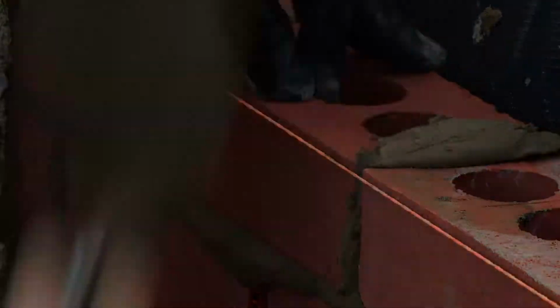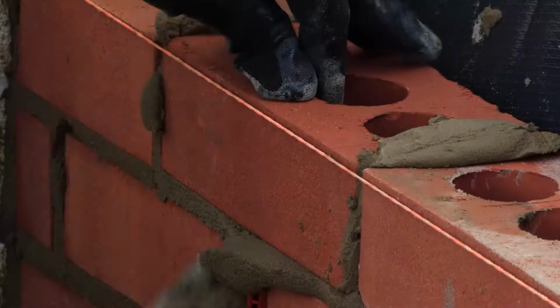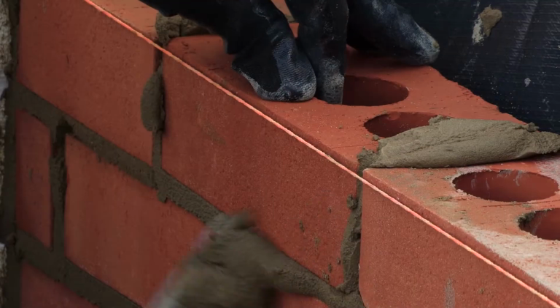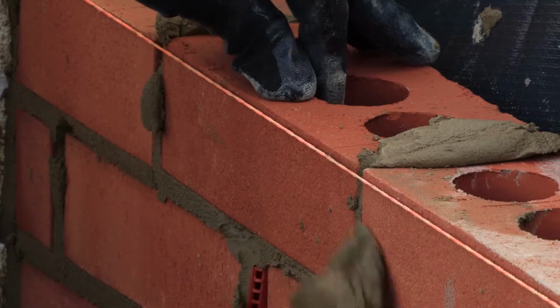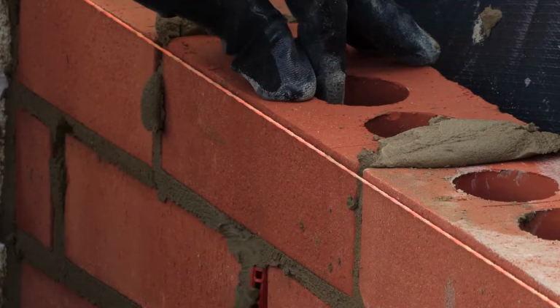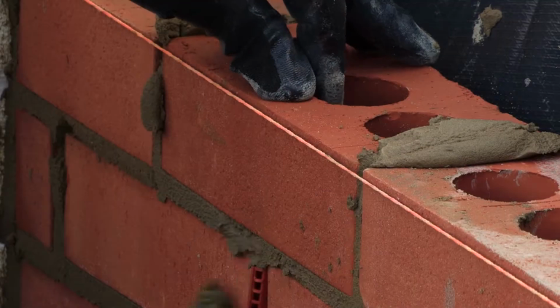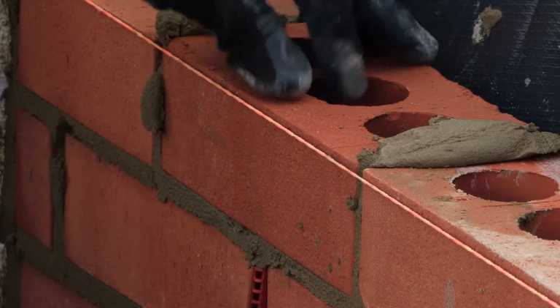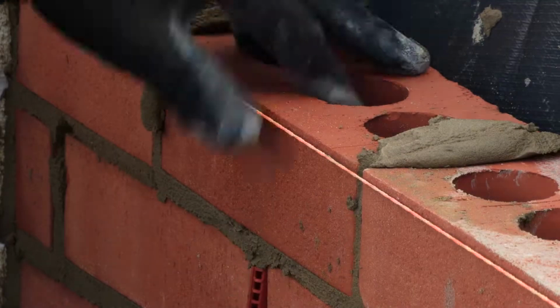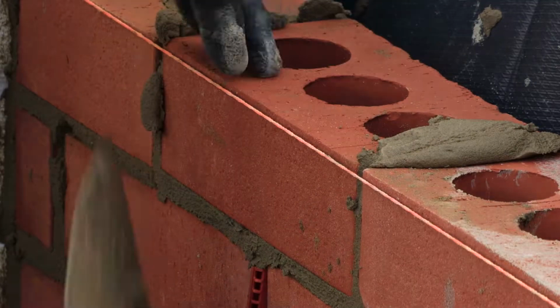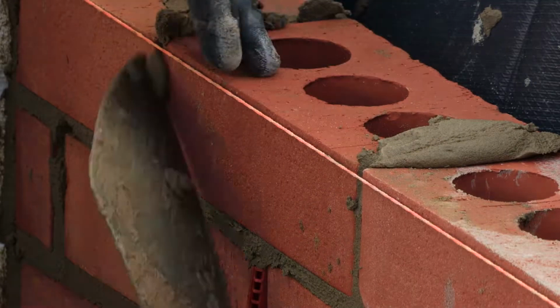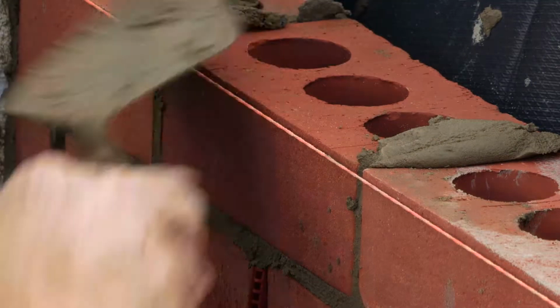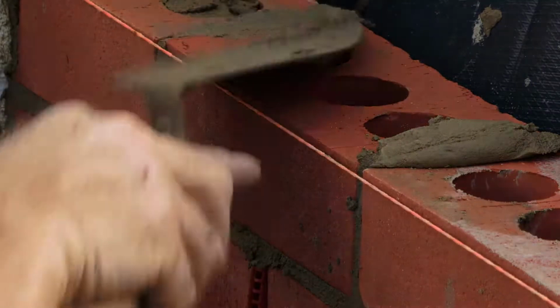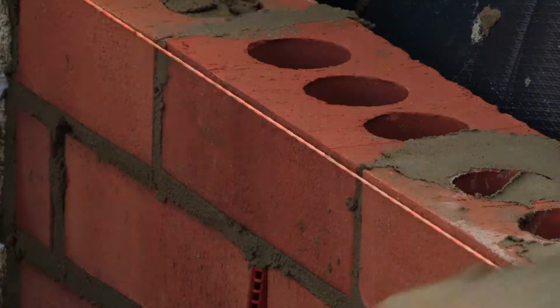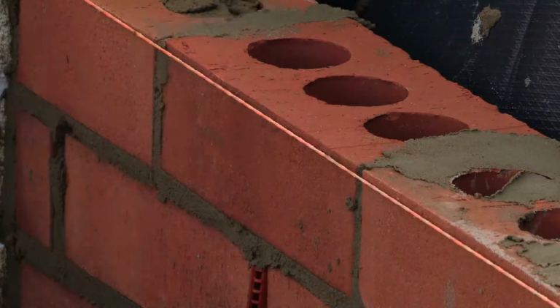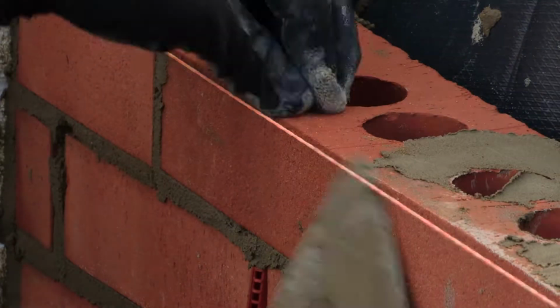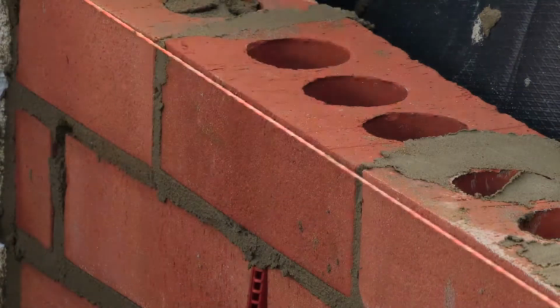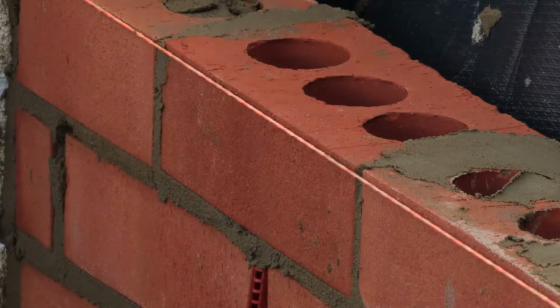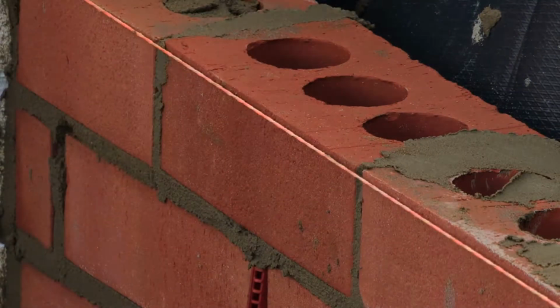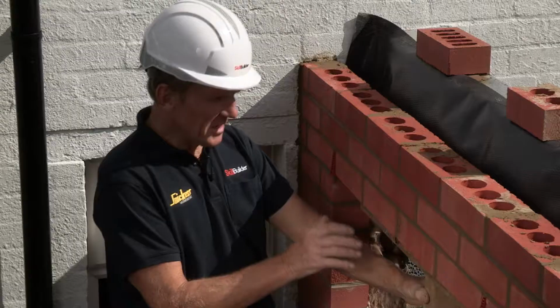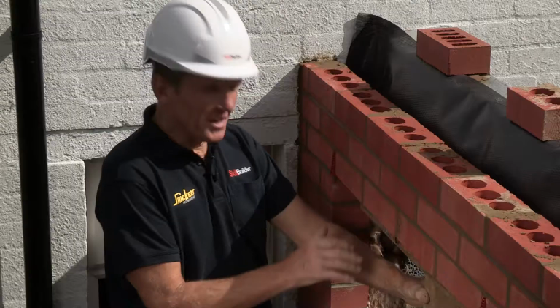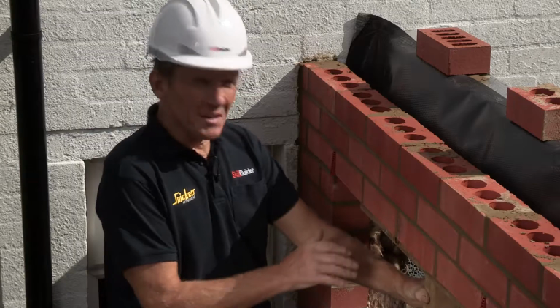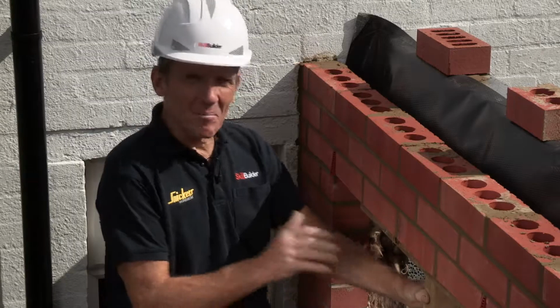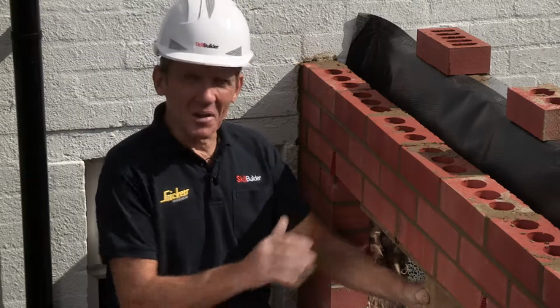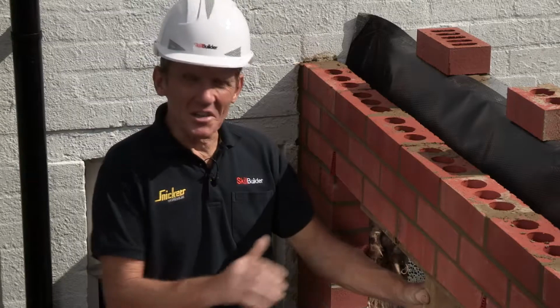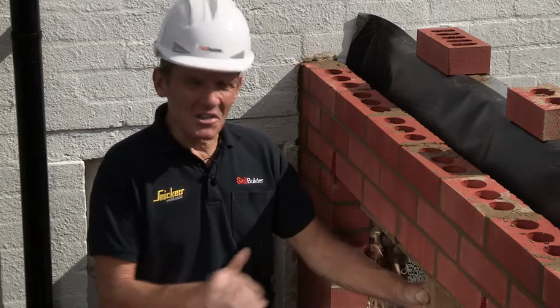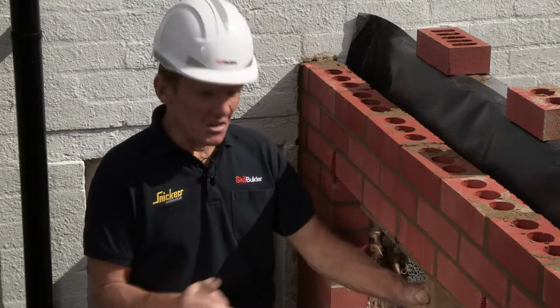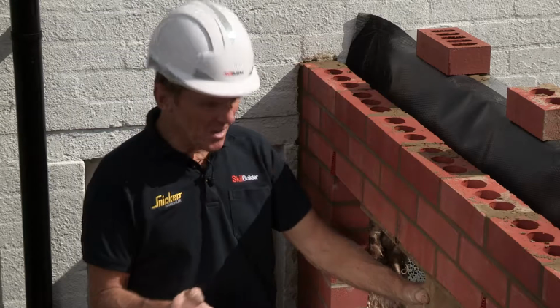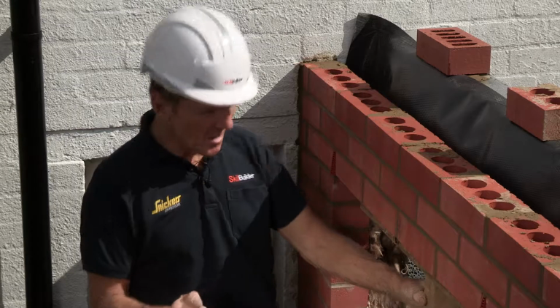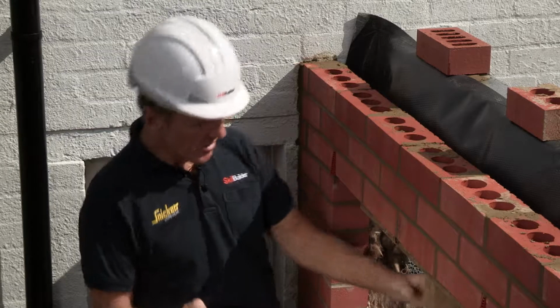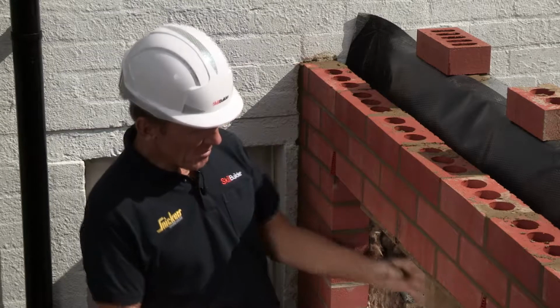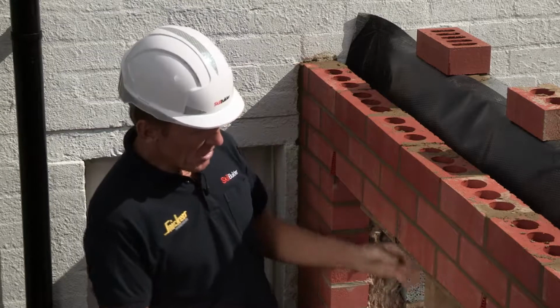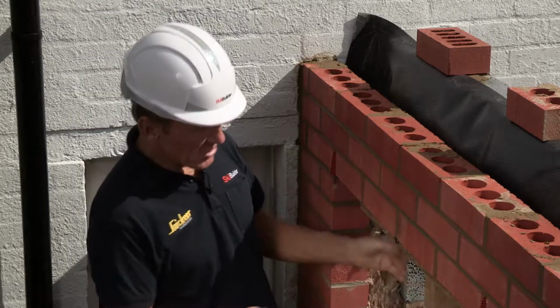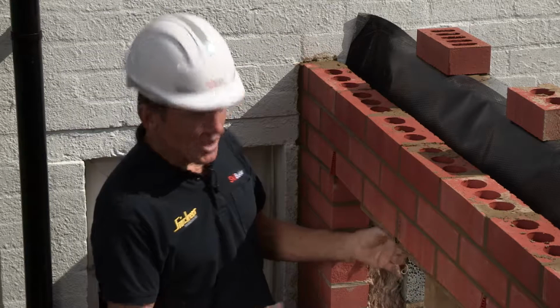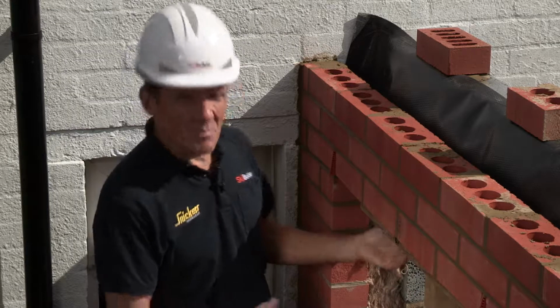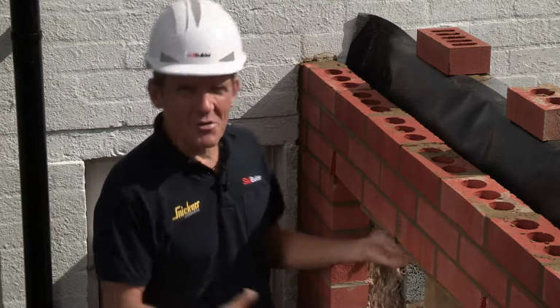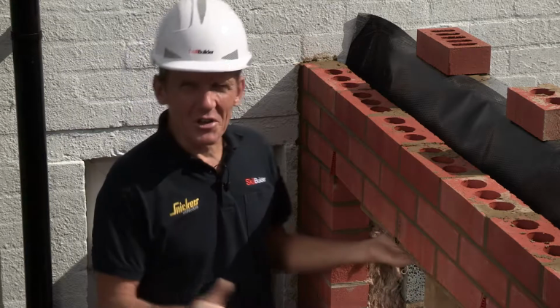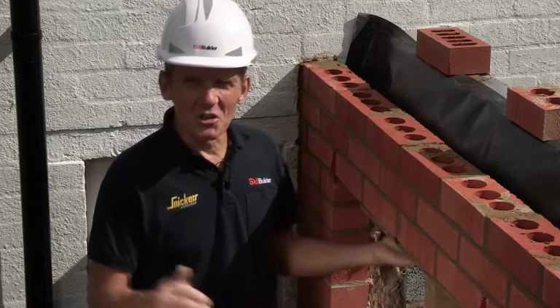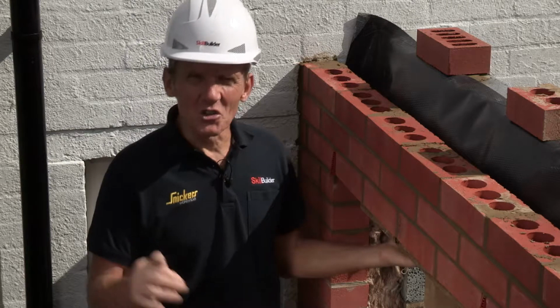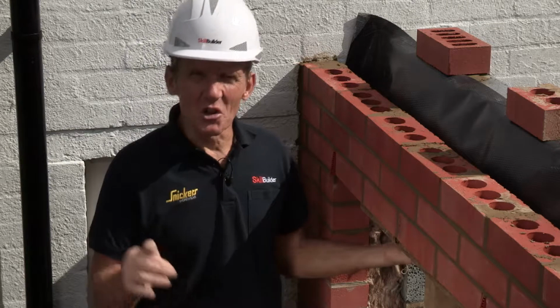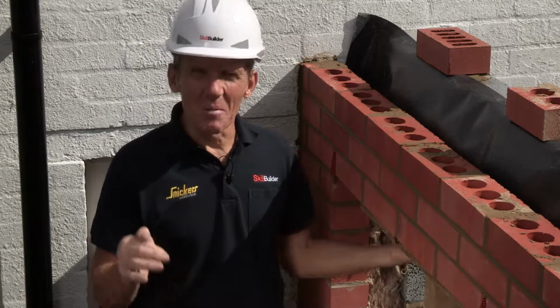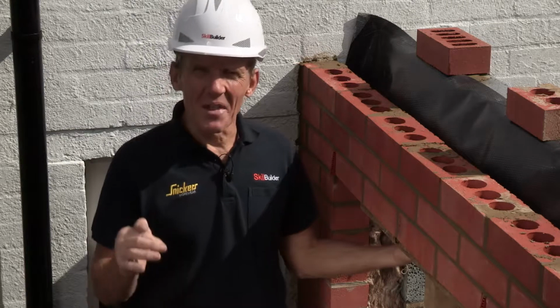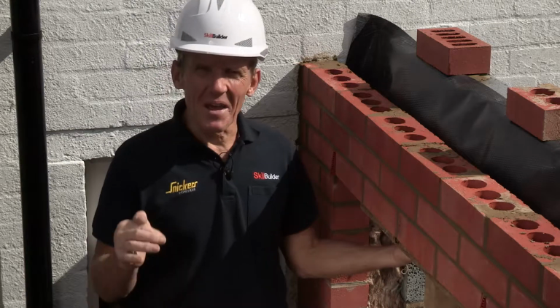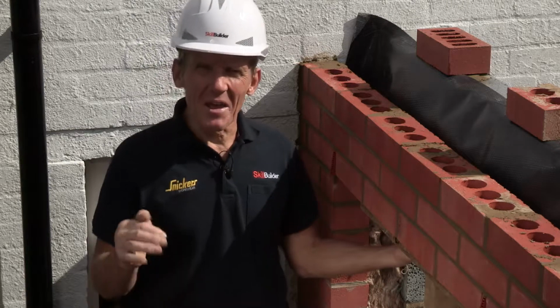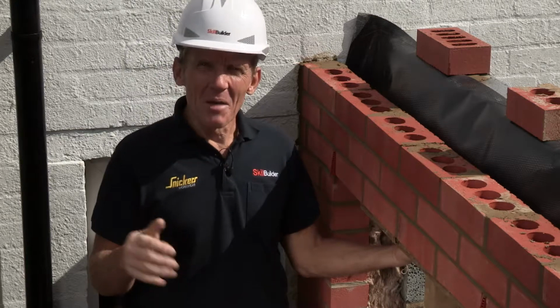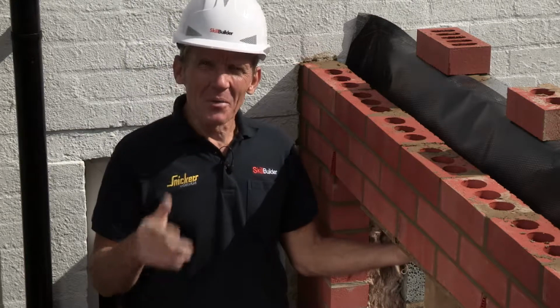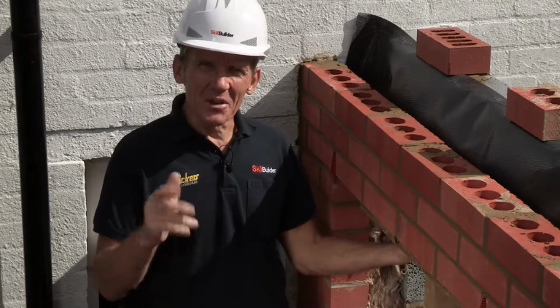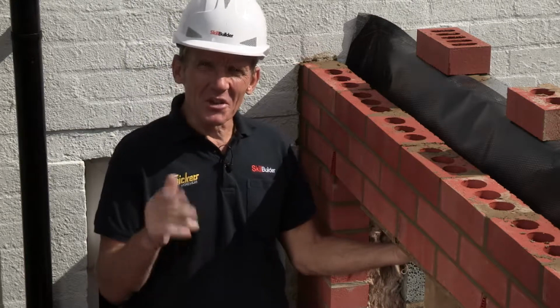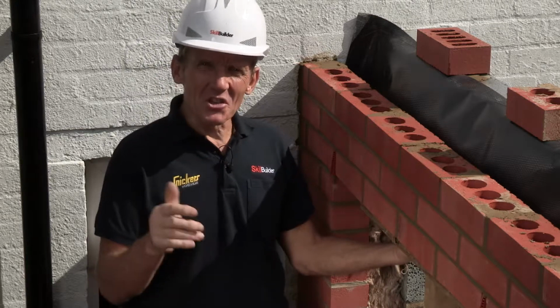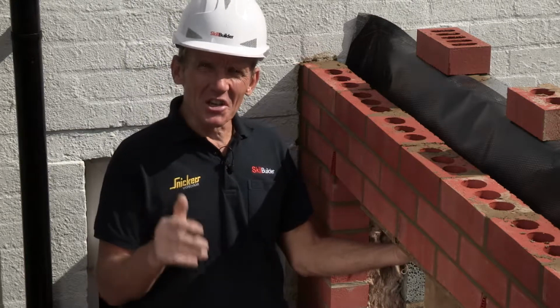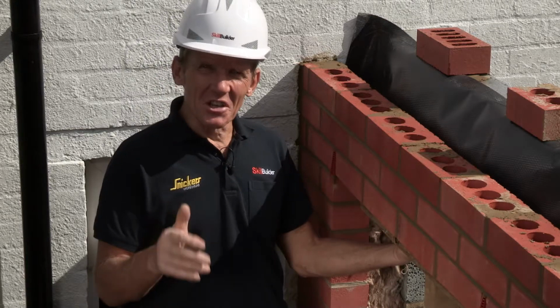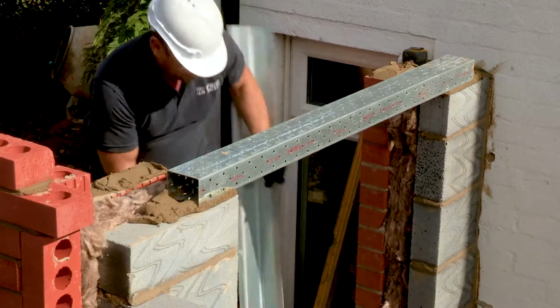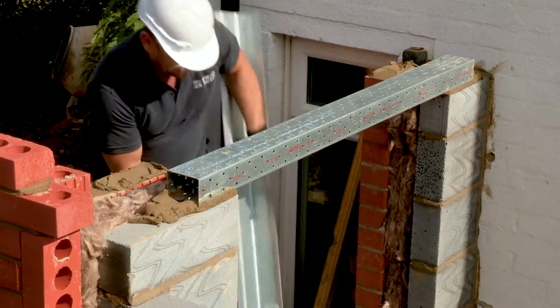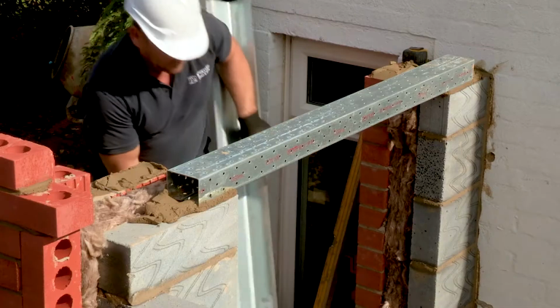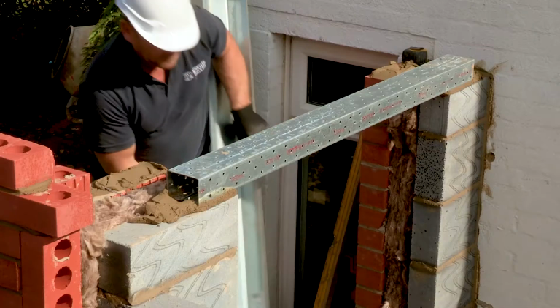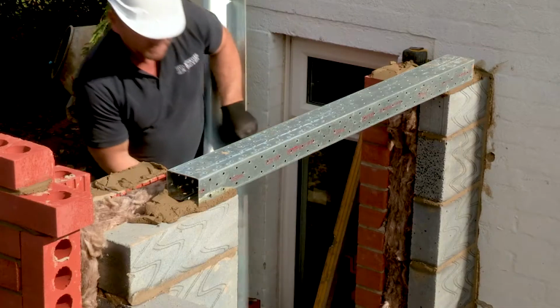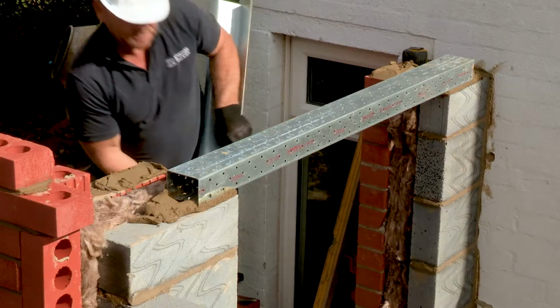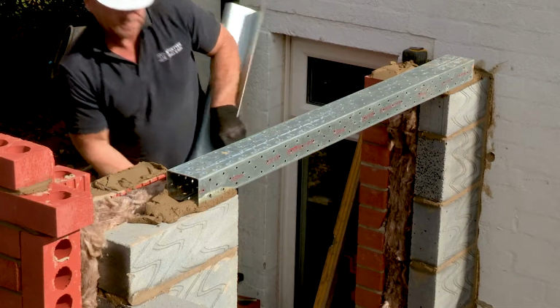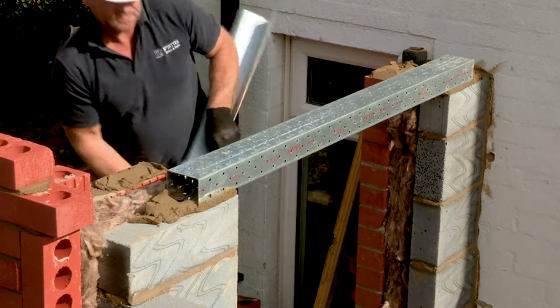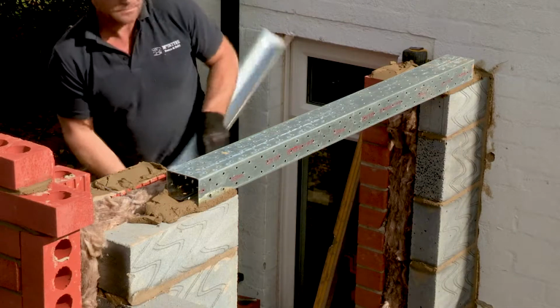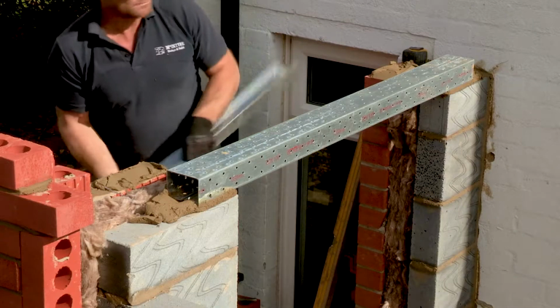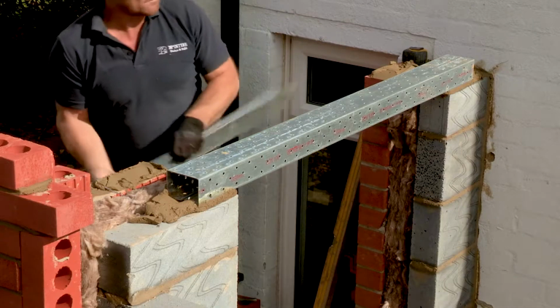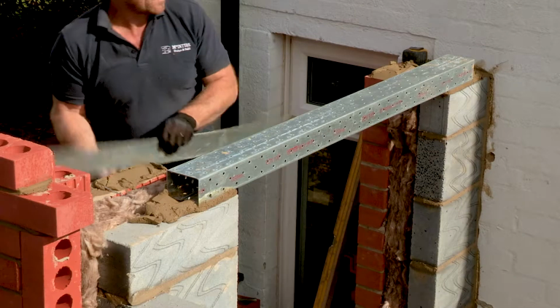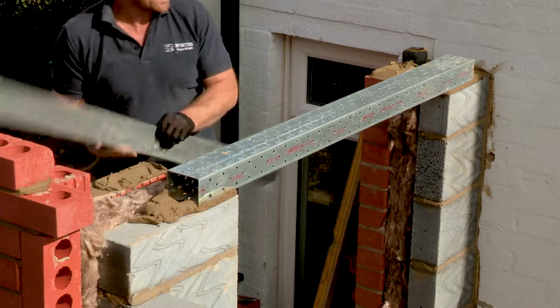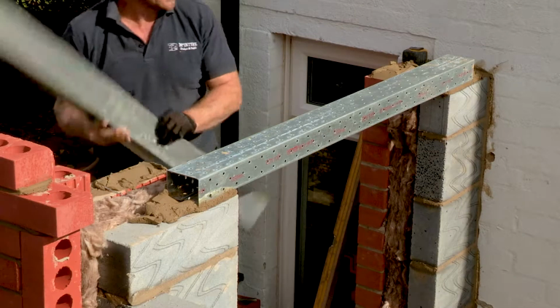Okay, so that's the two-piece lintel in place and I think Mark's done a pretty good job of that, but you could see that it was a little bit of a mission.